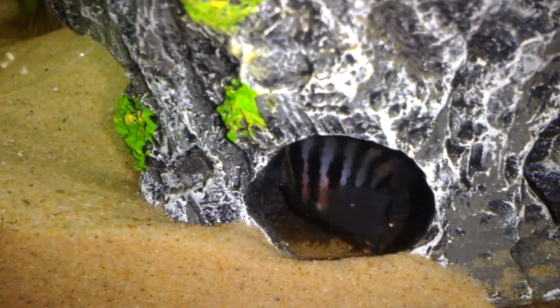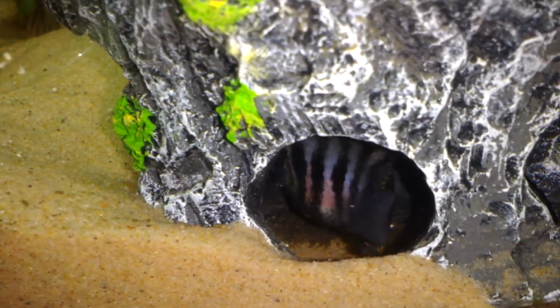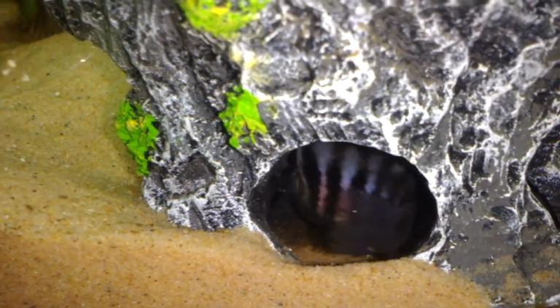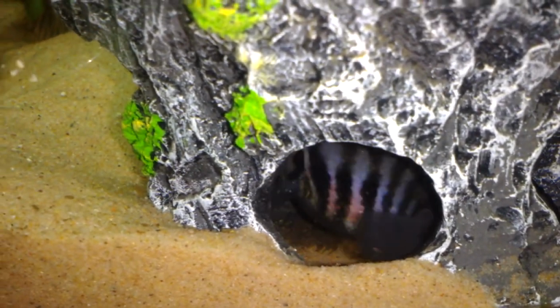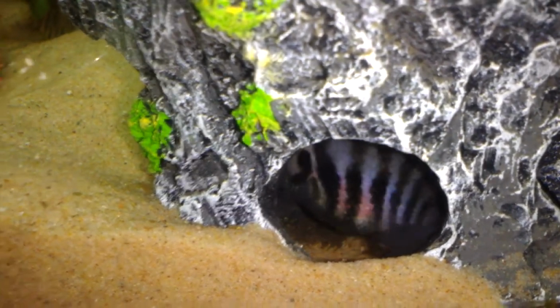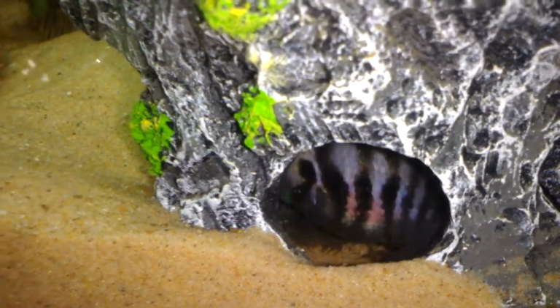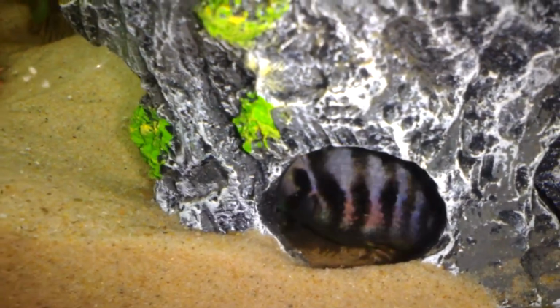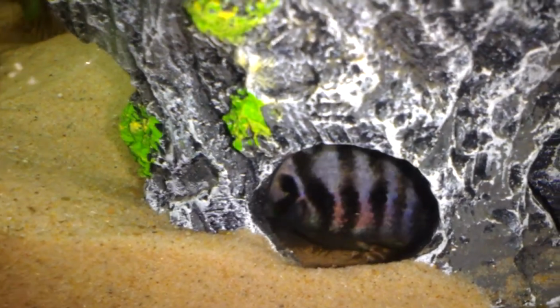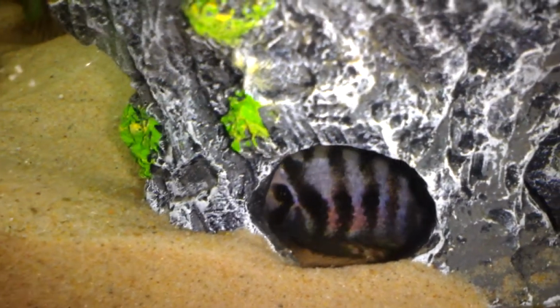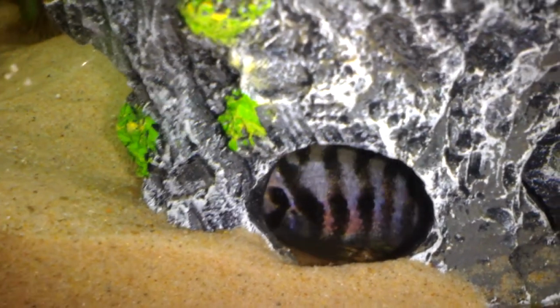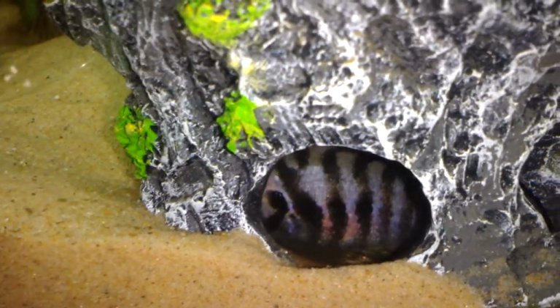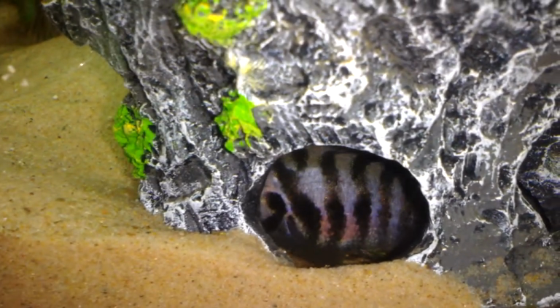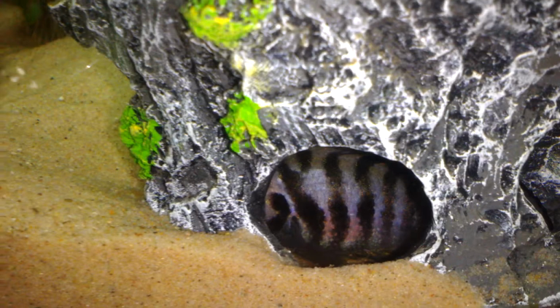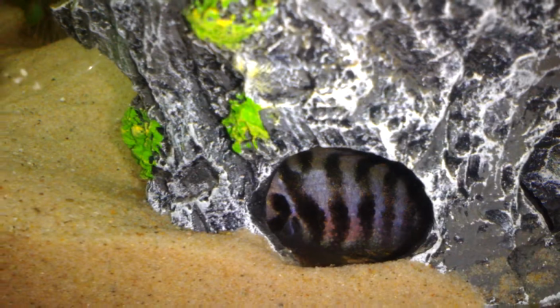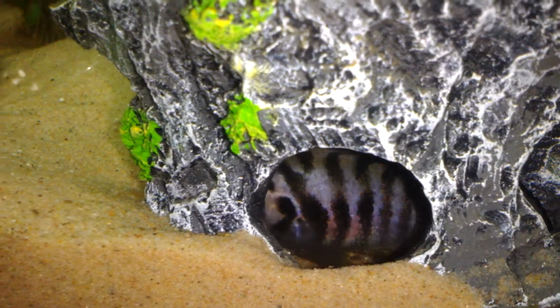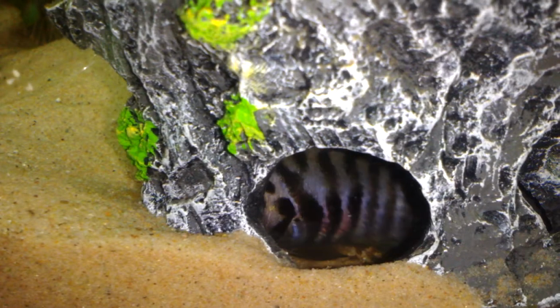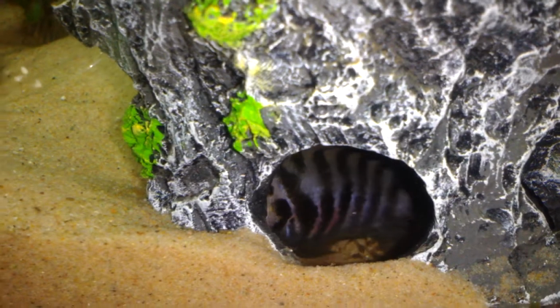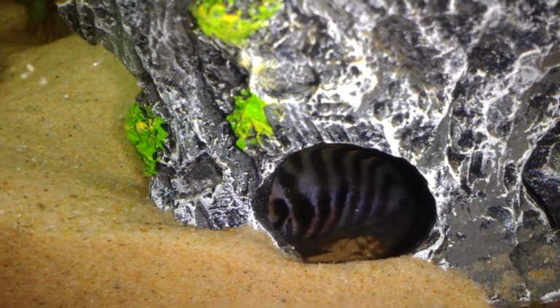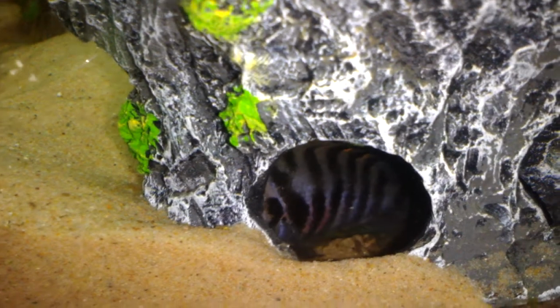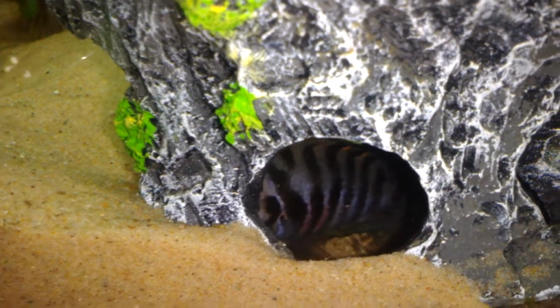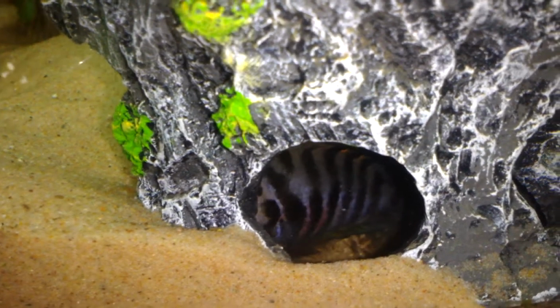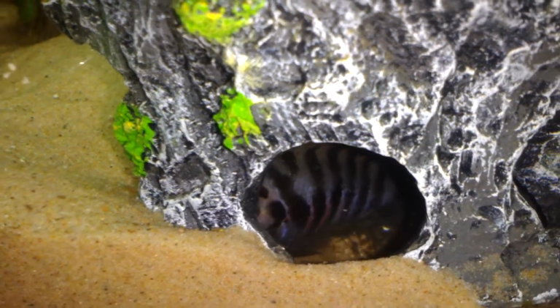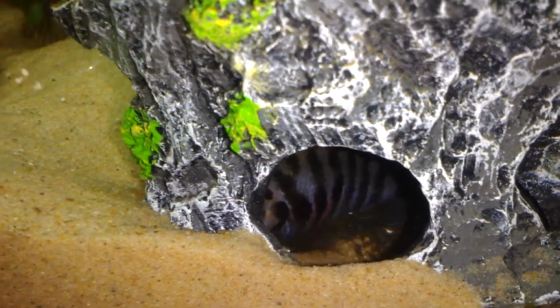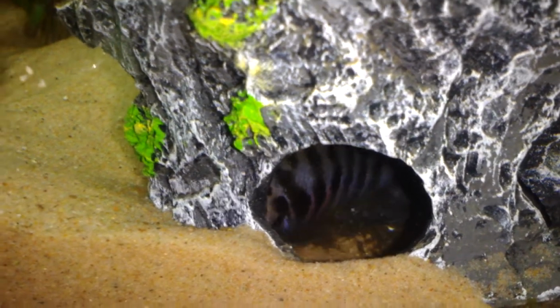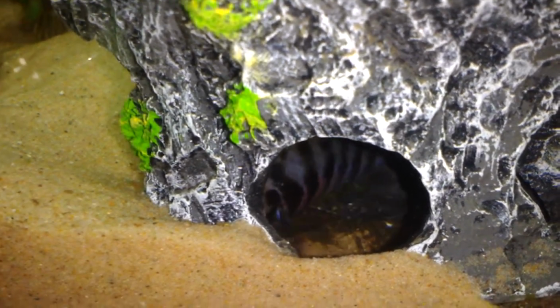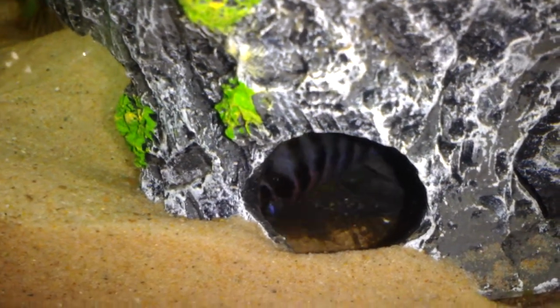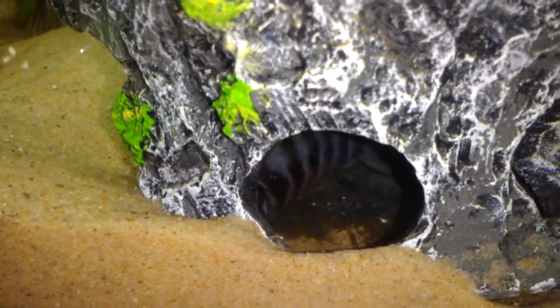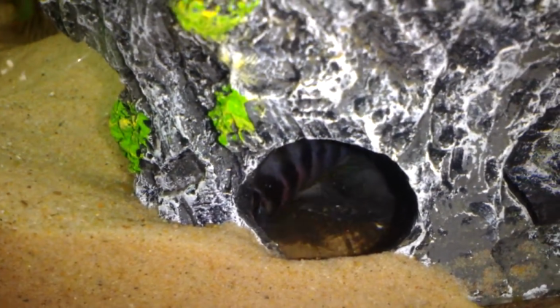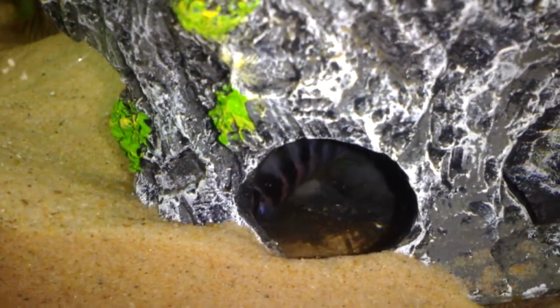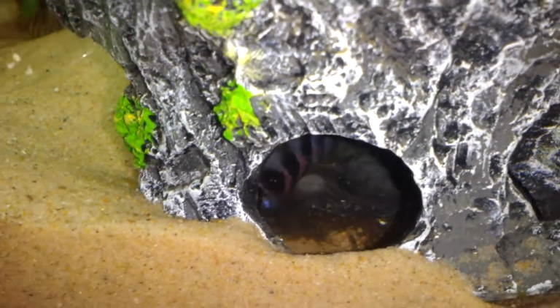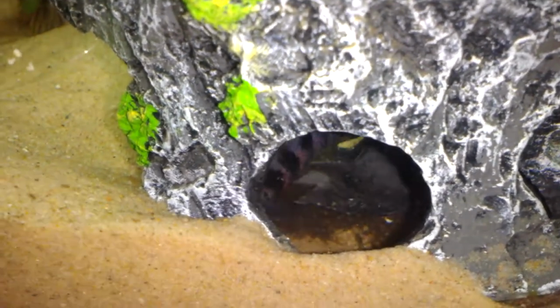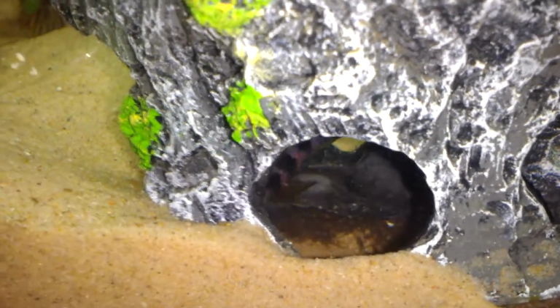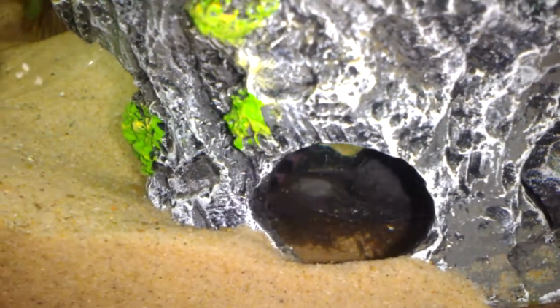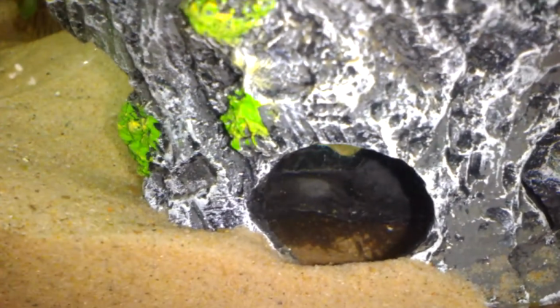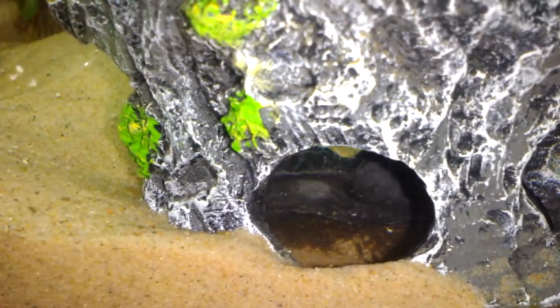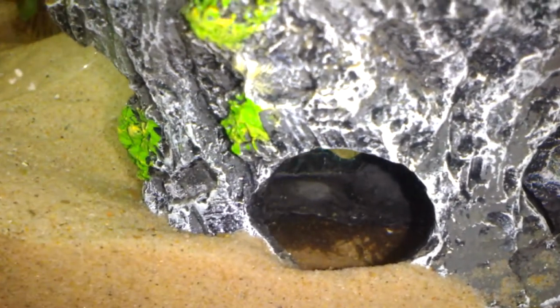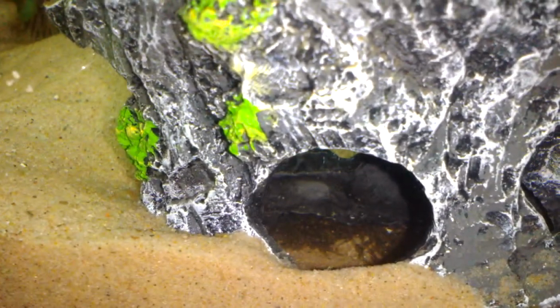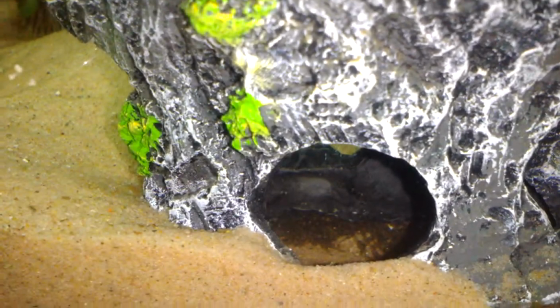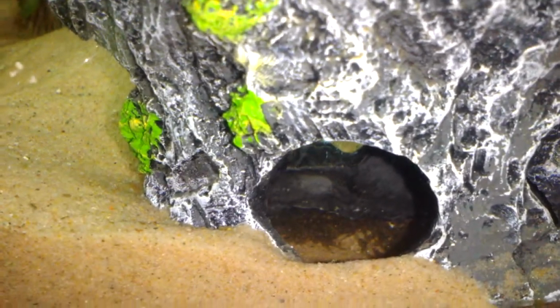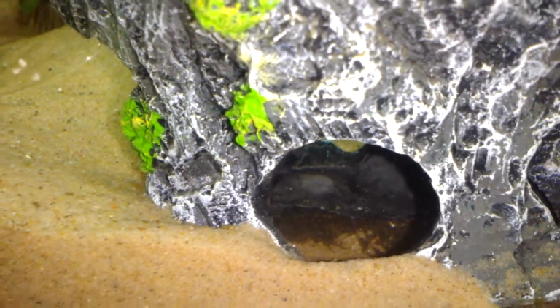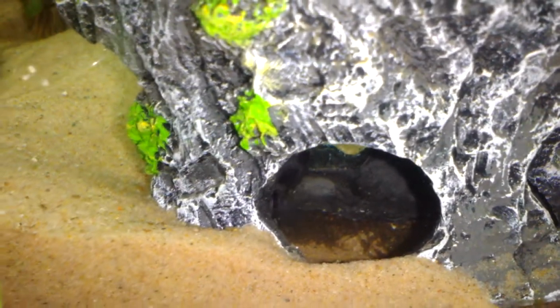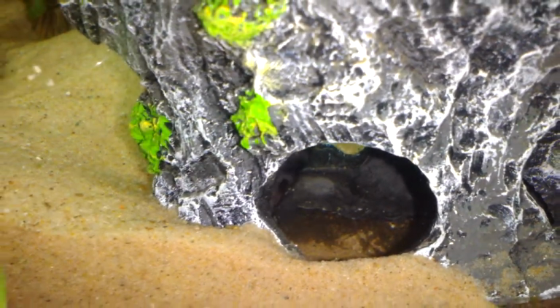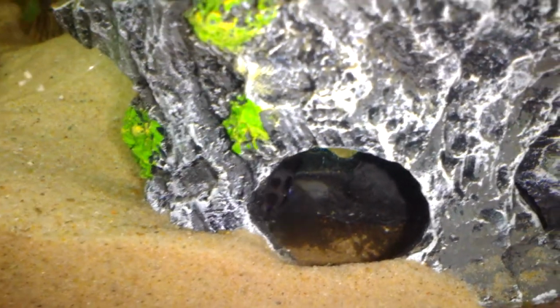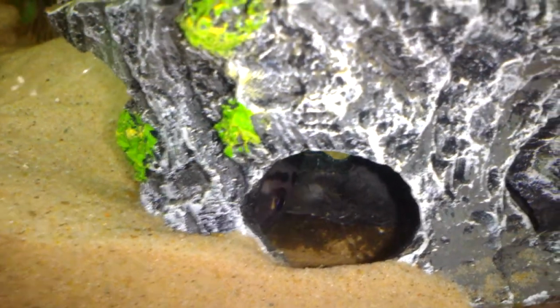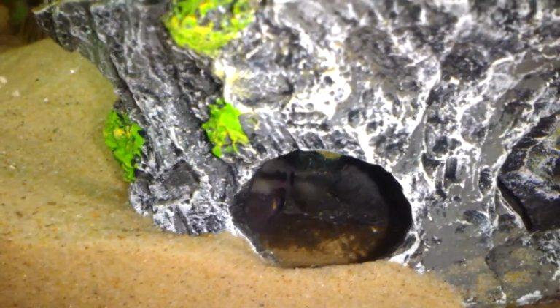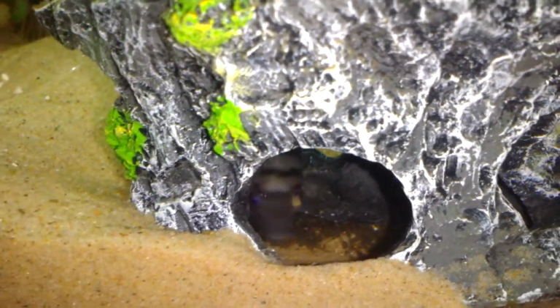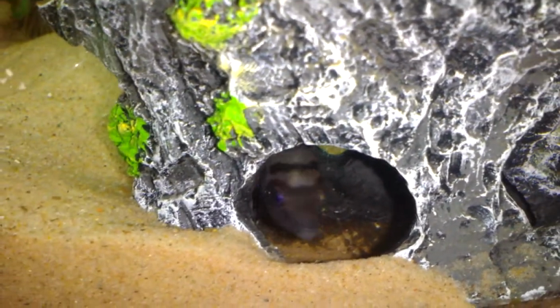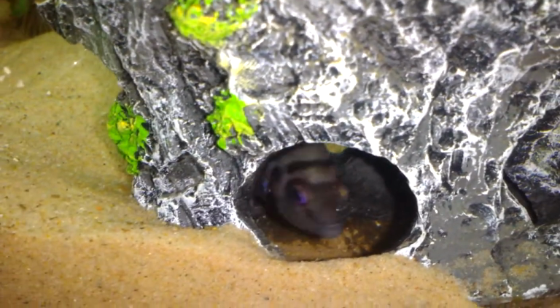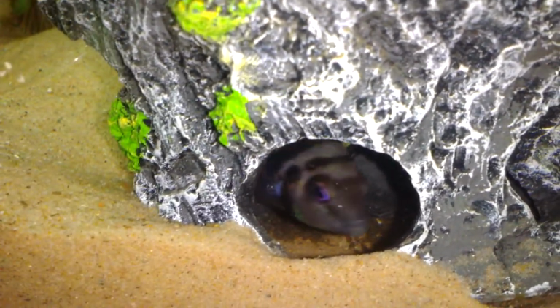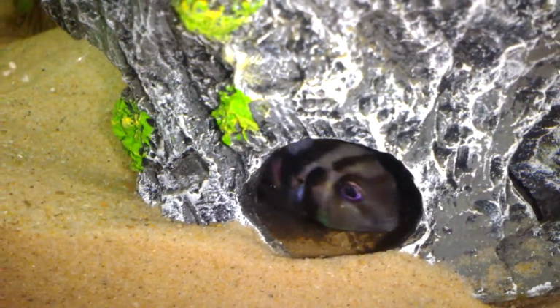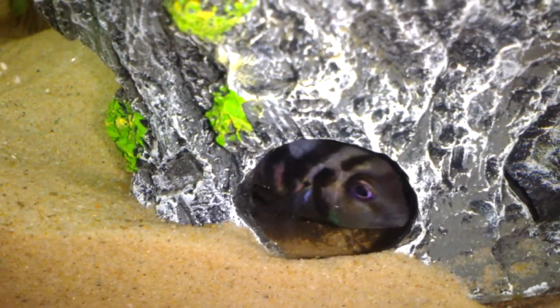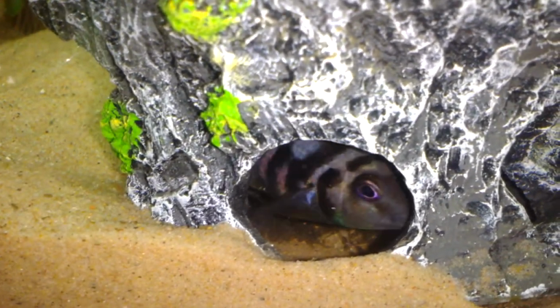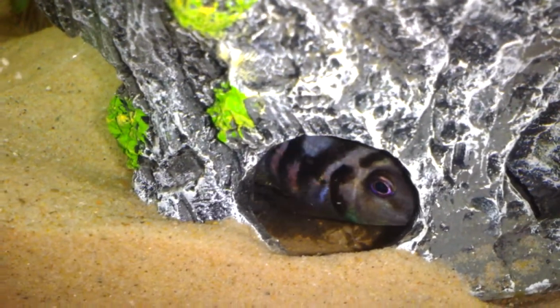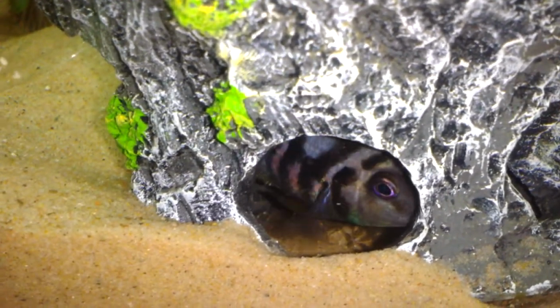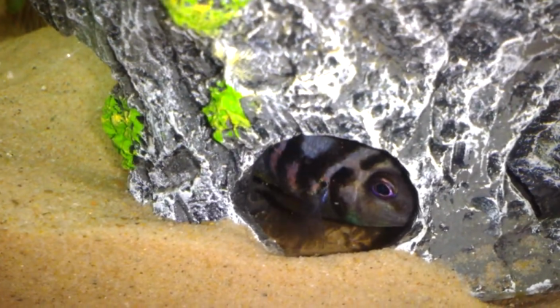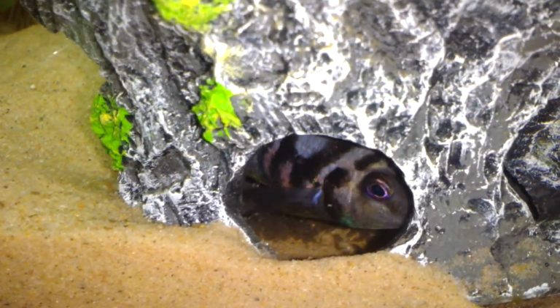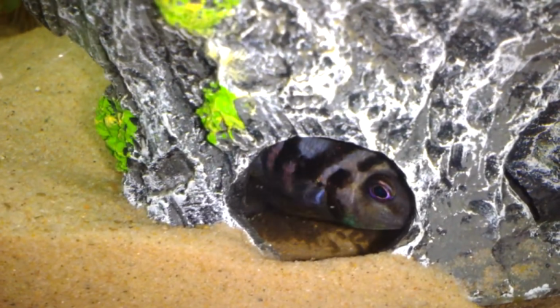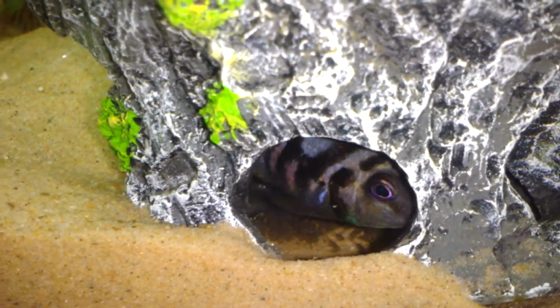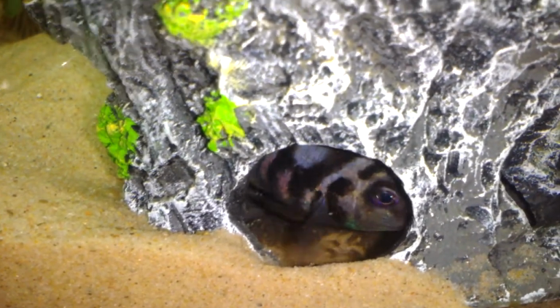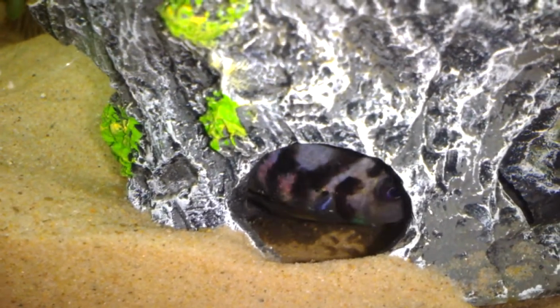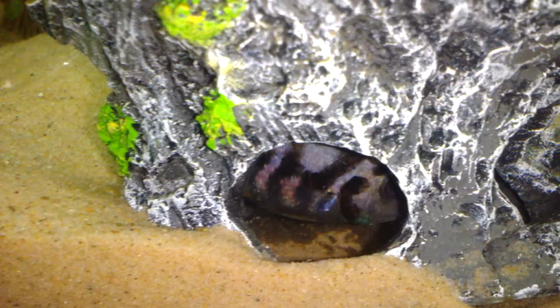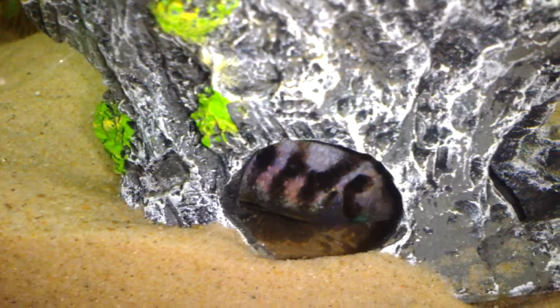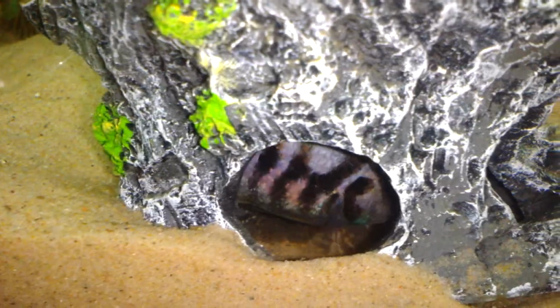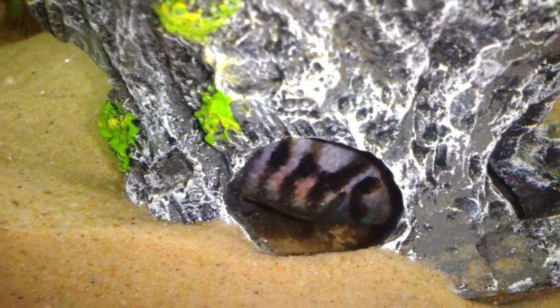I wish I had a better camera. I'm just filming this on my cell phone — it films in HD, but just has a hard time focusing on stuff.